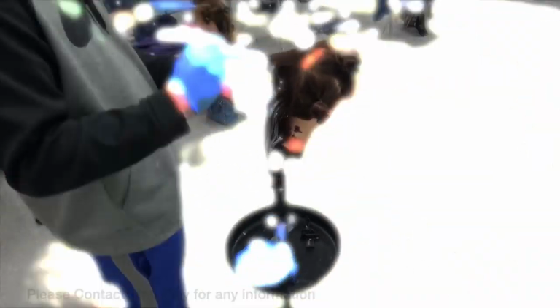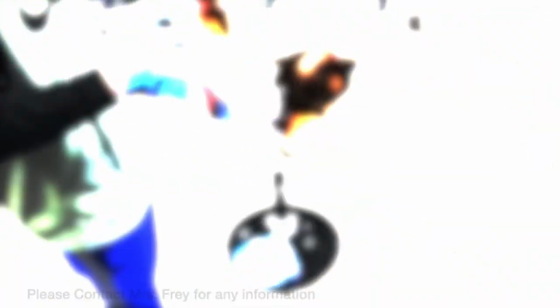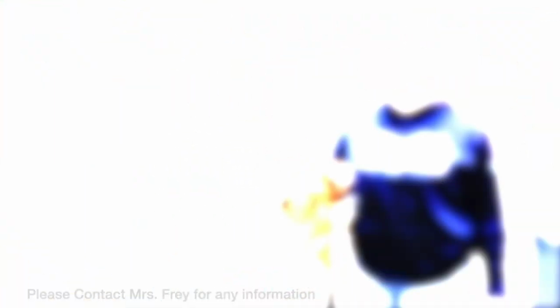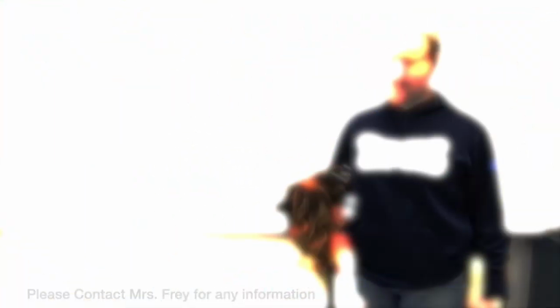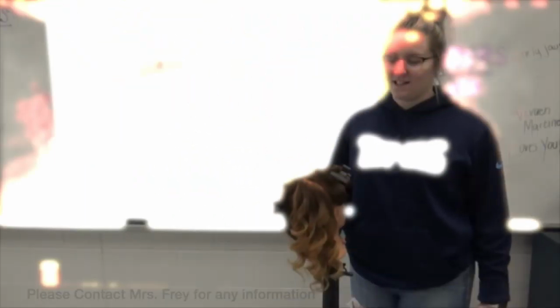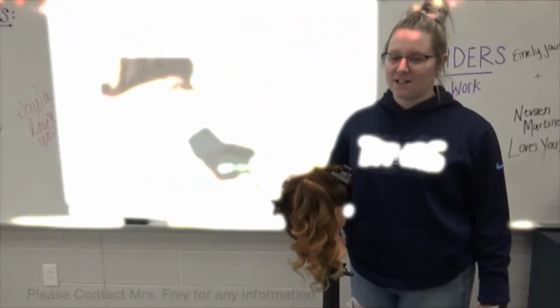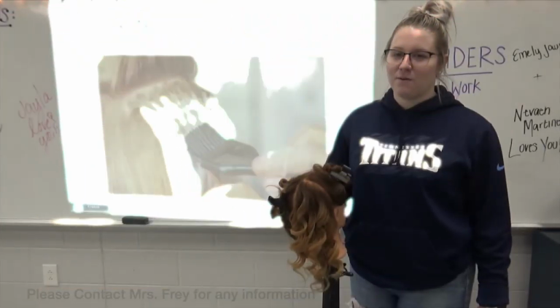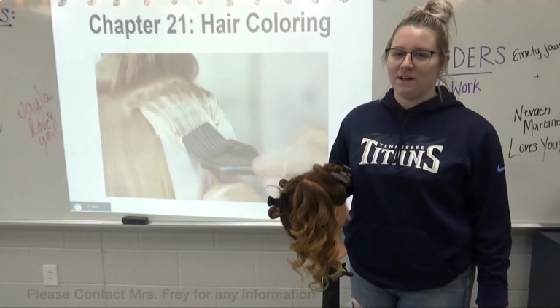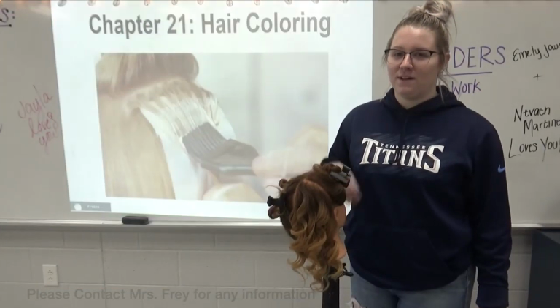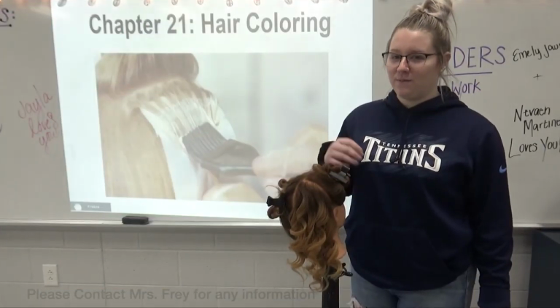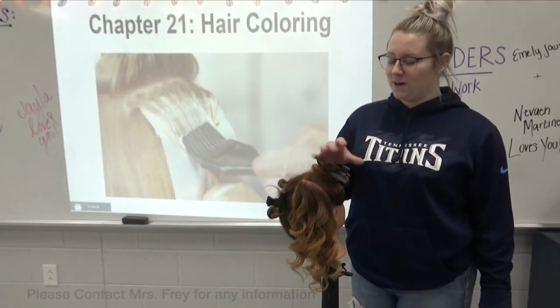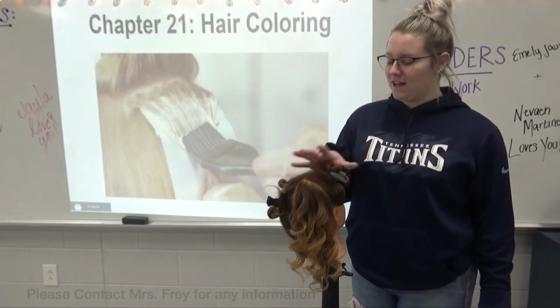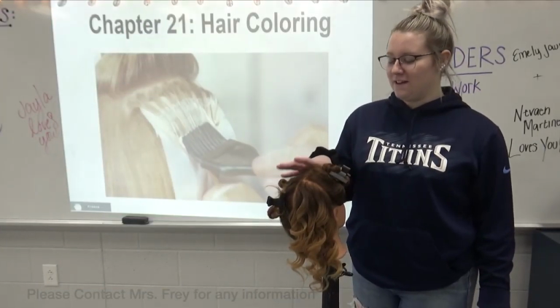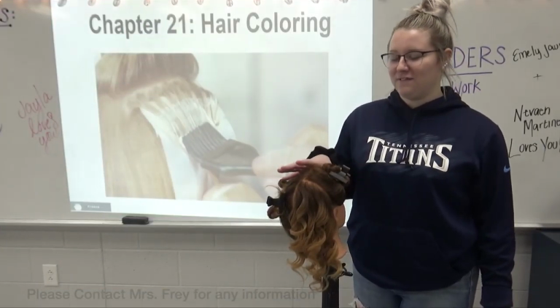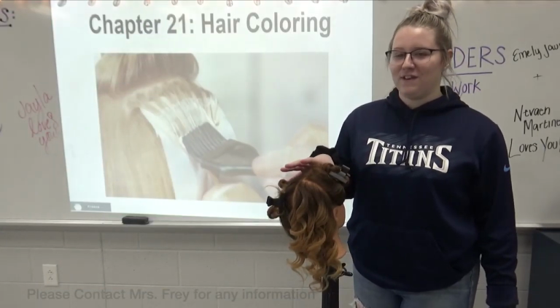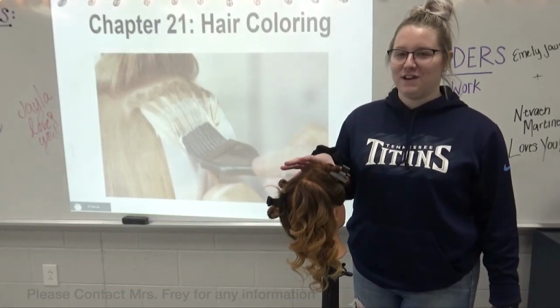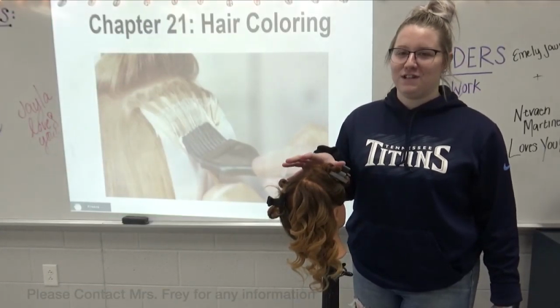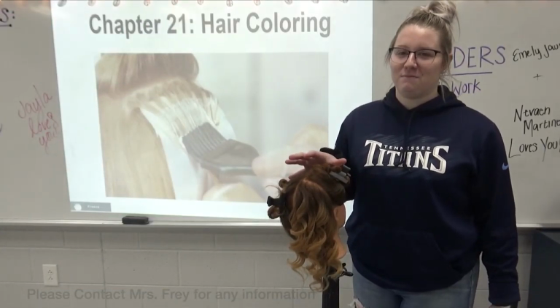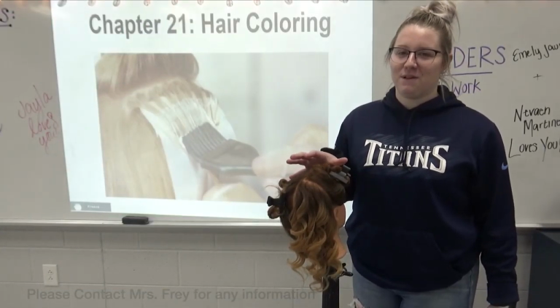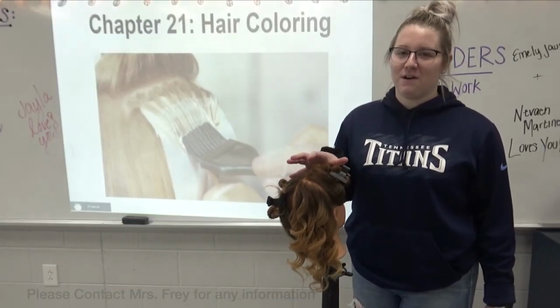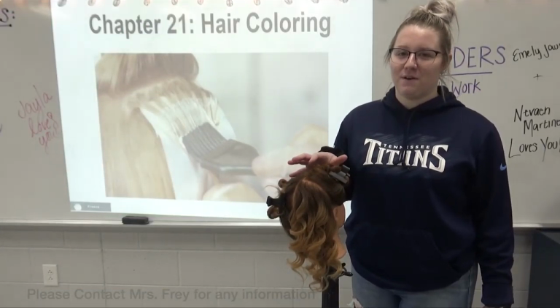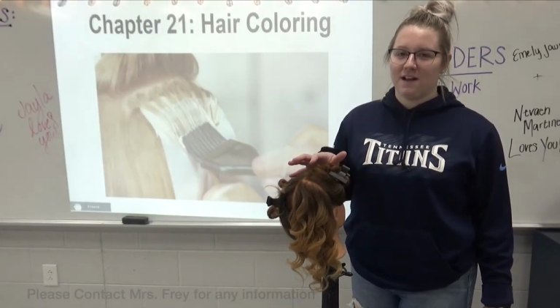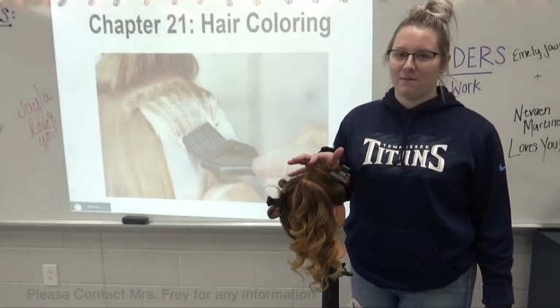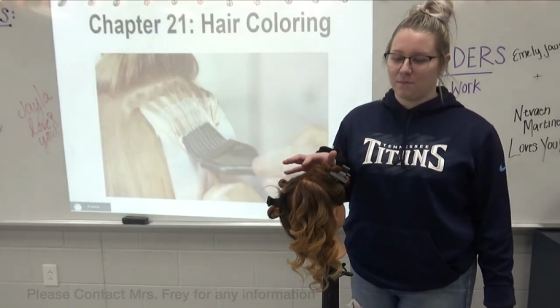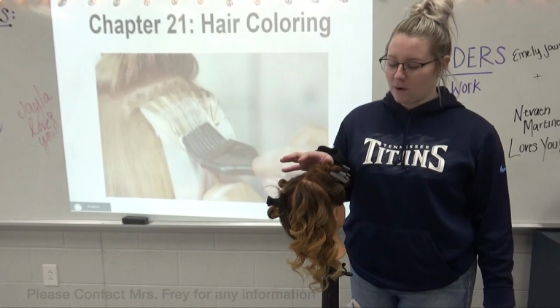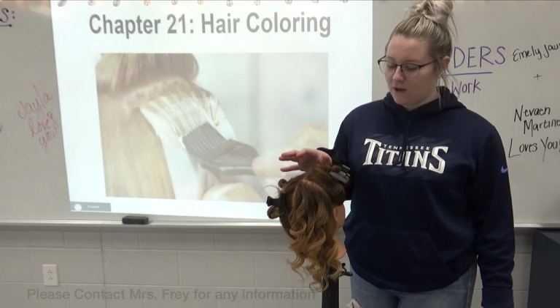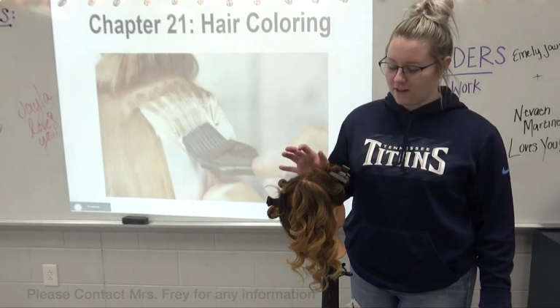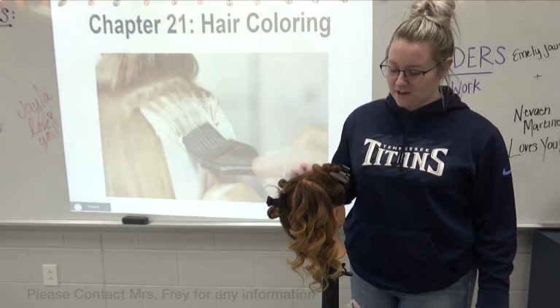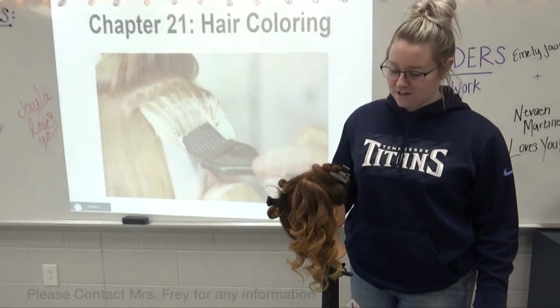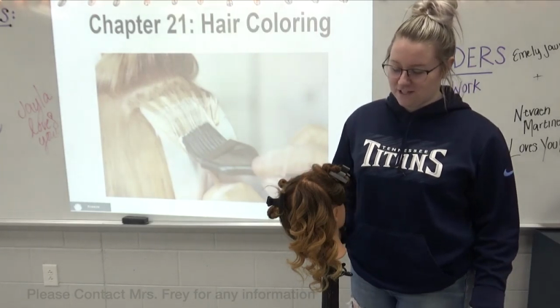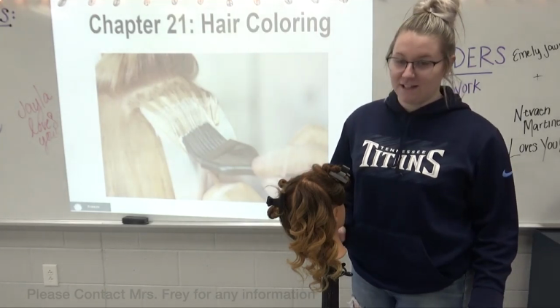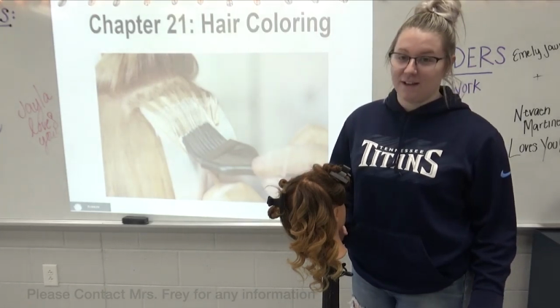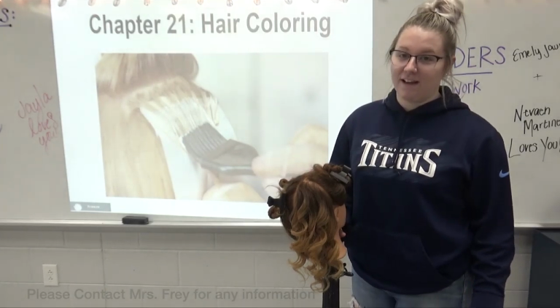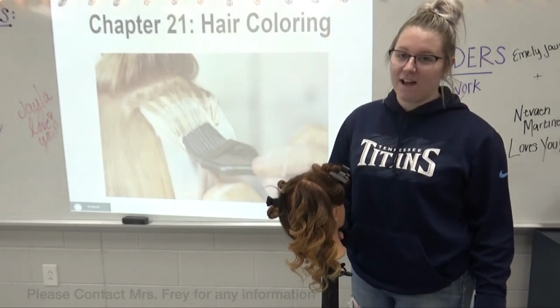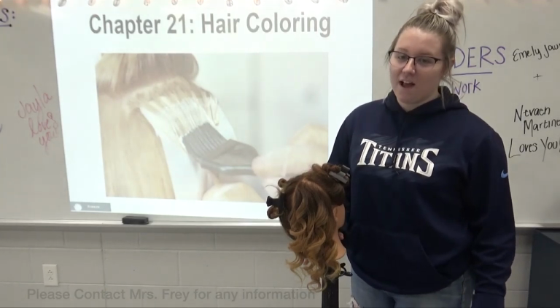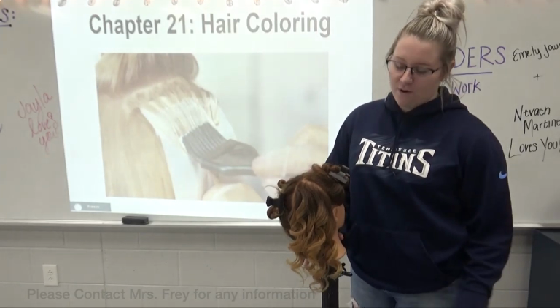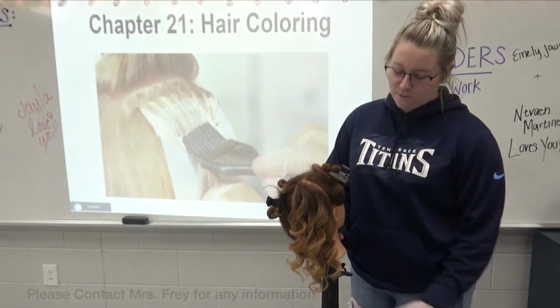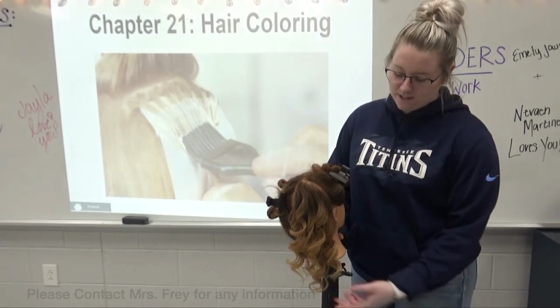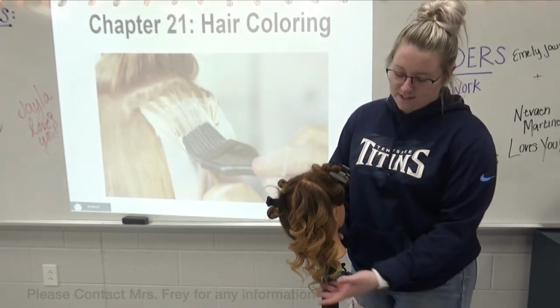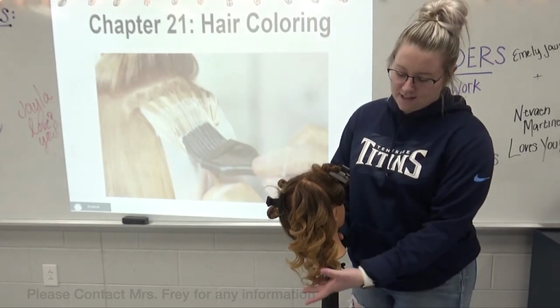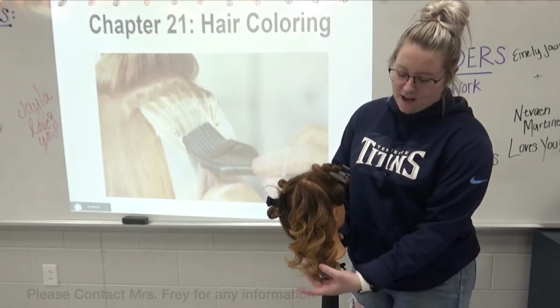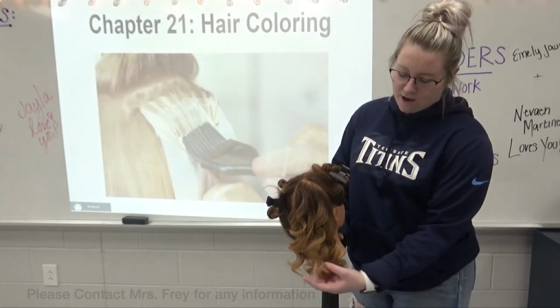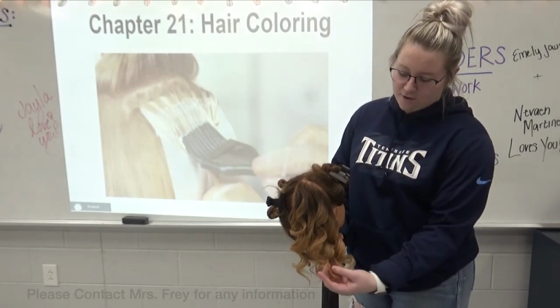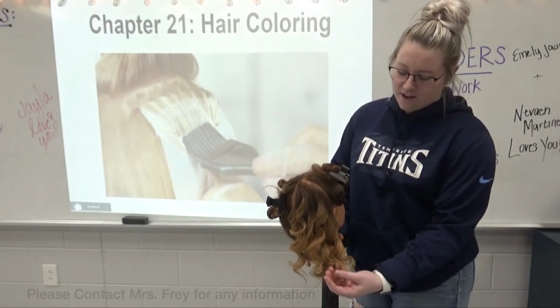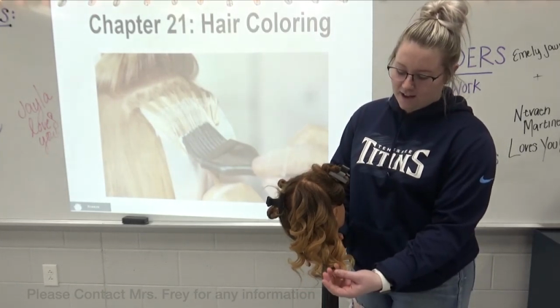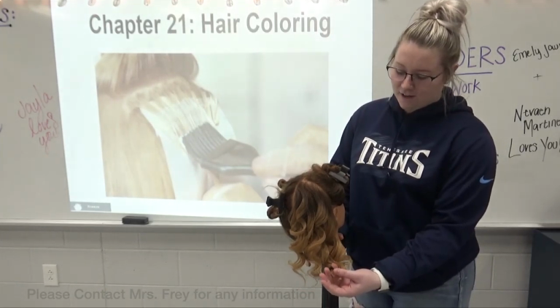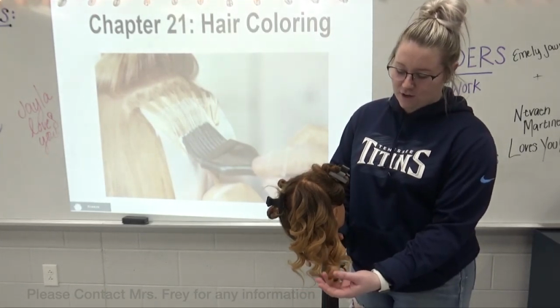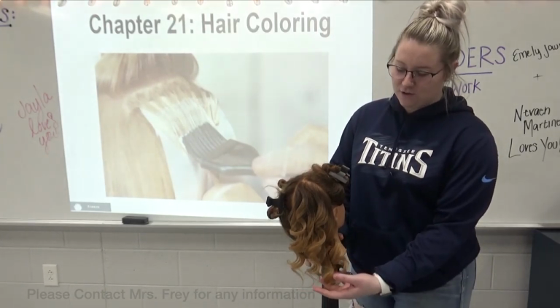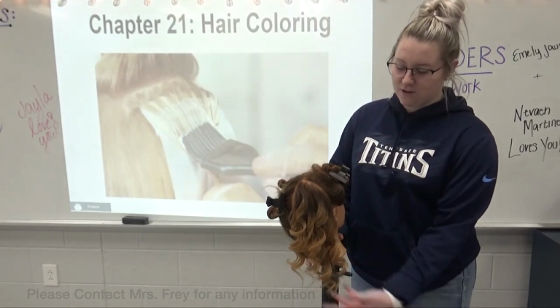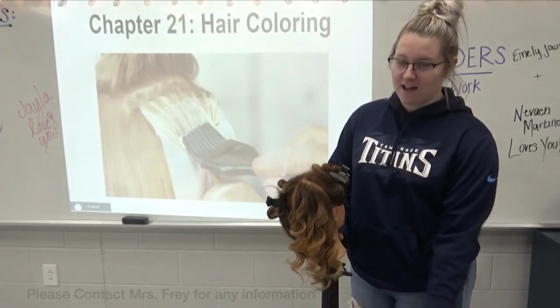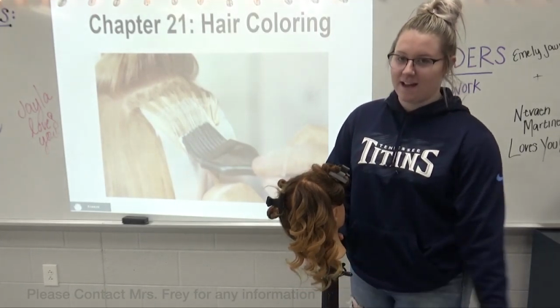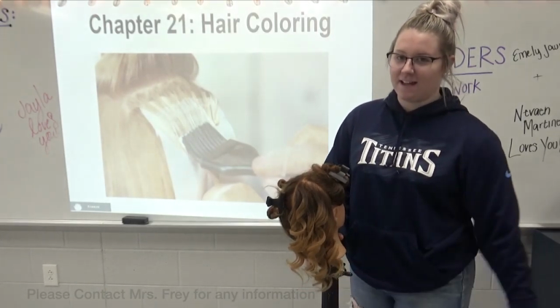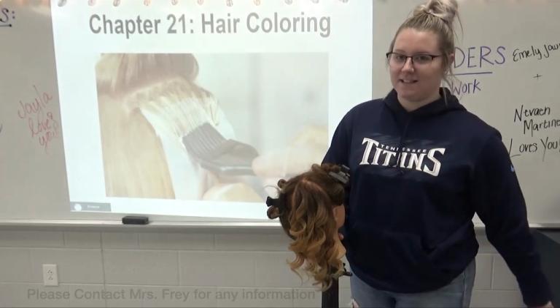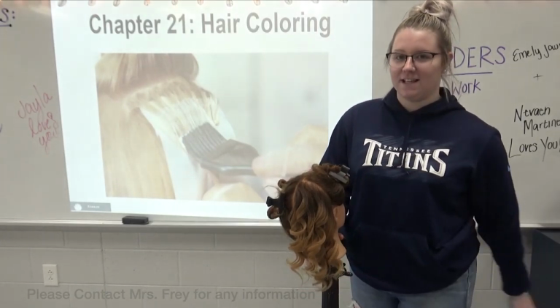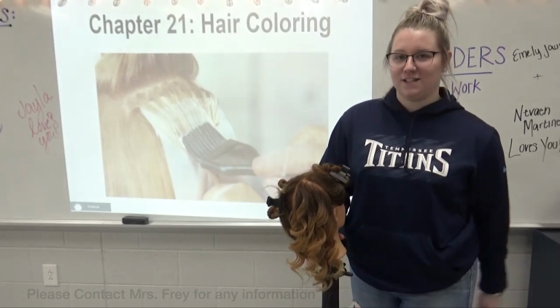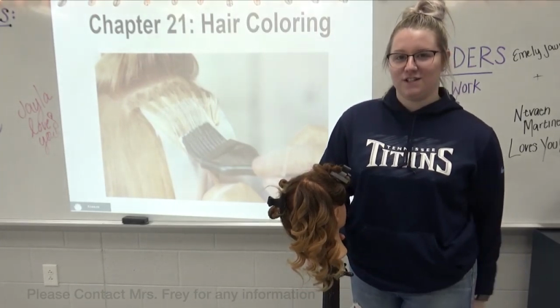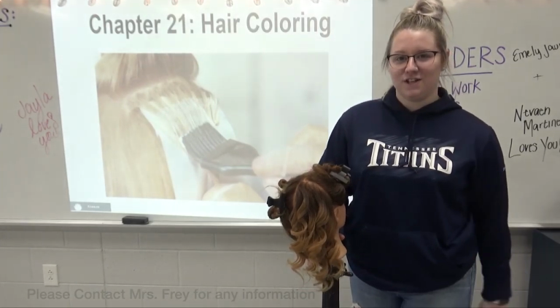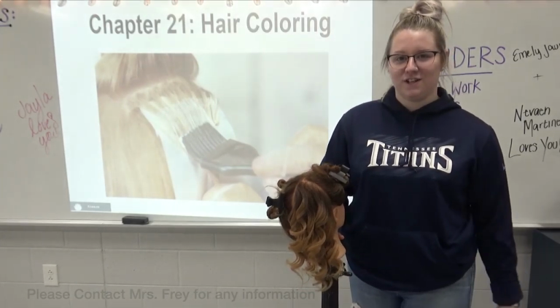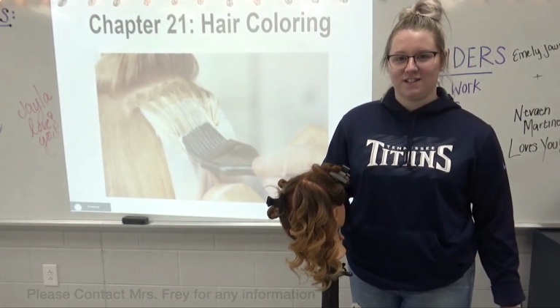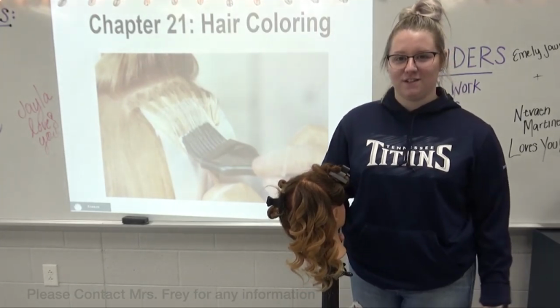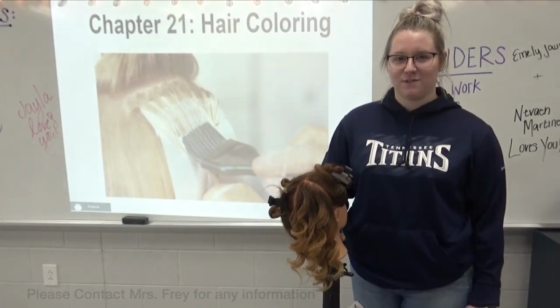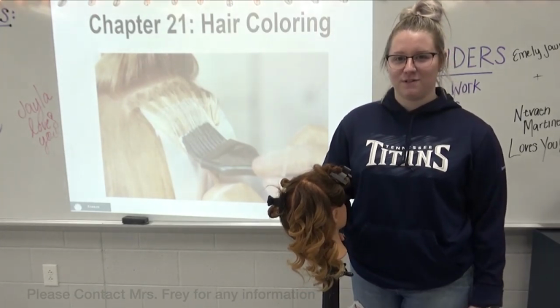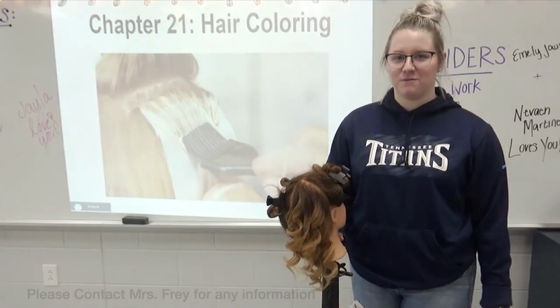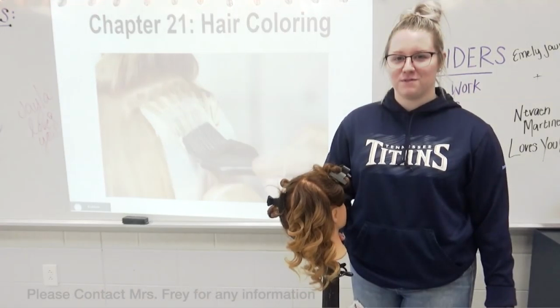We went ahead and finished up the whole head with balayage, then styled and curled a section so you can see the results.